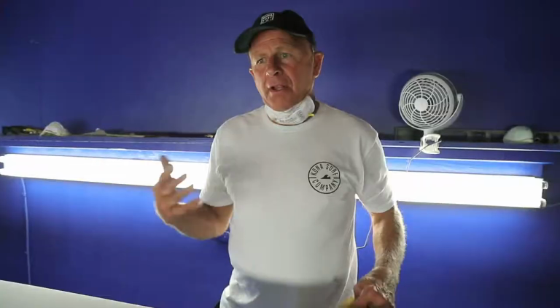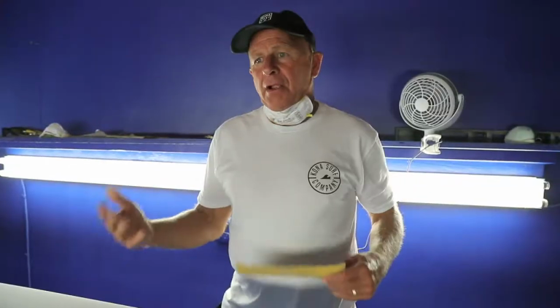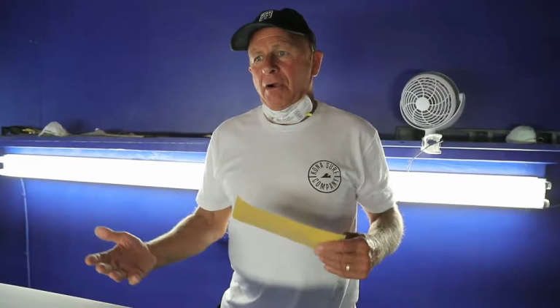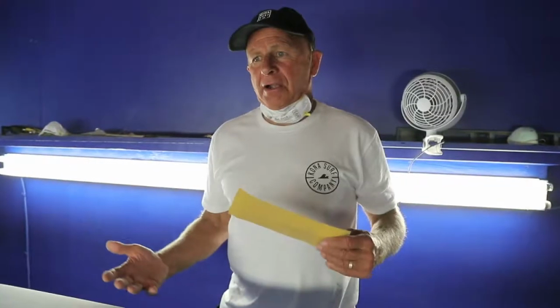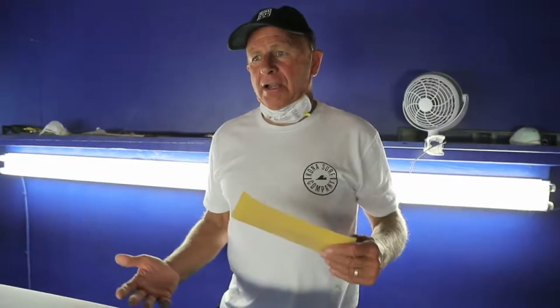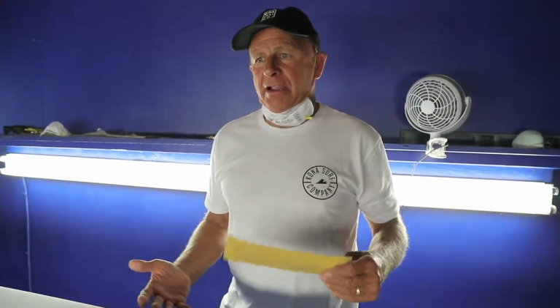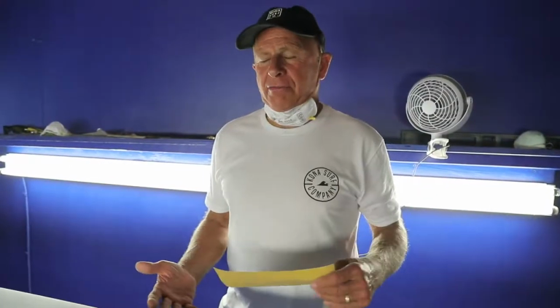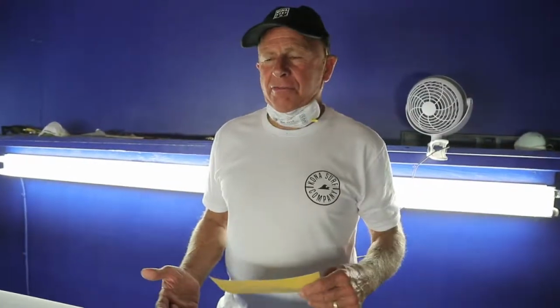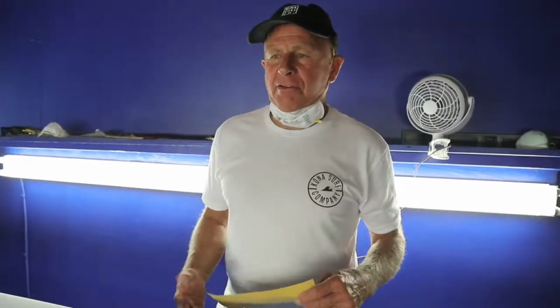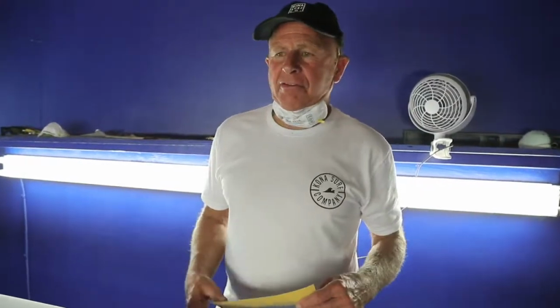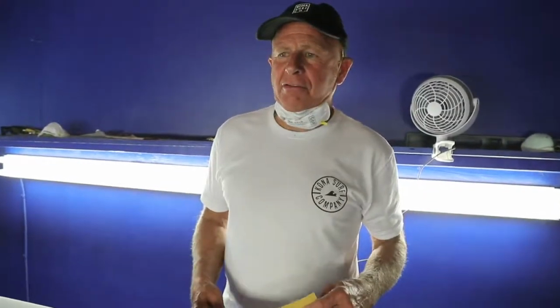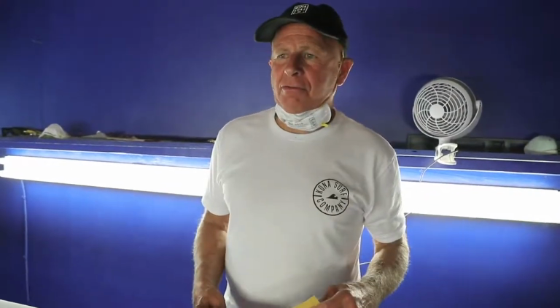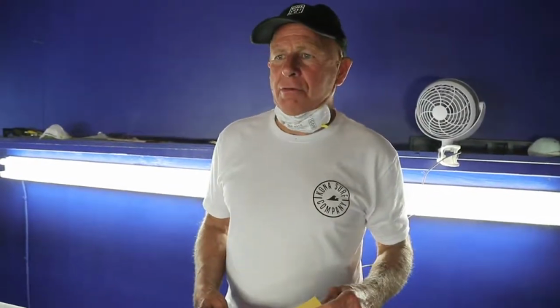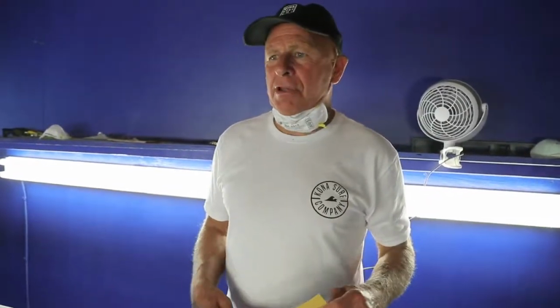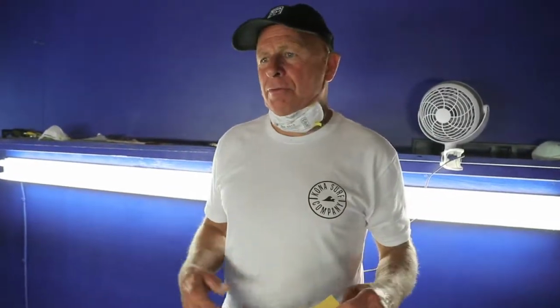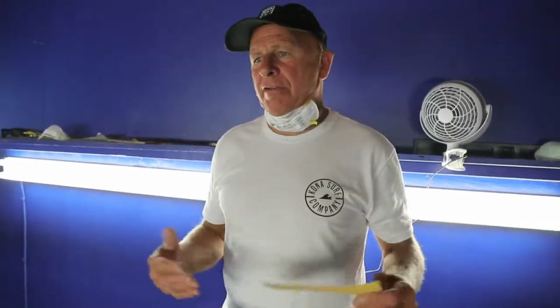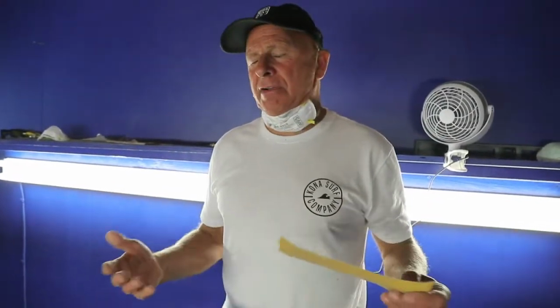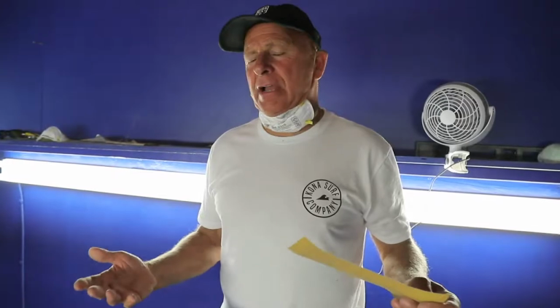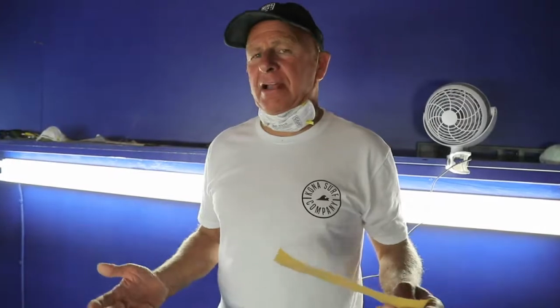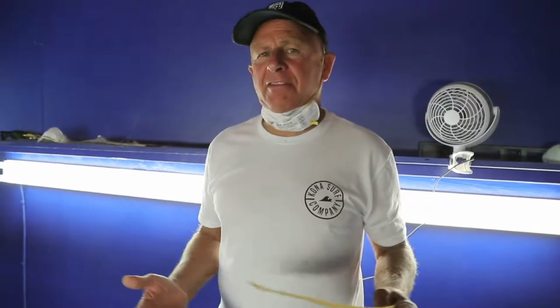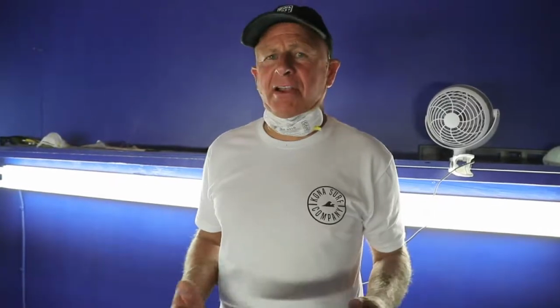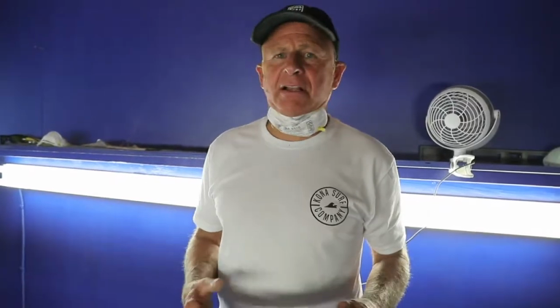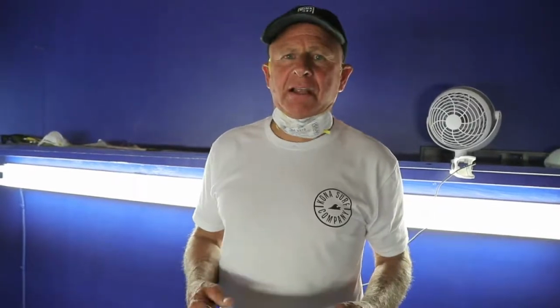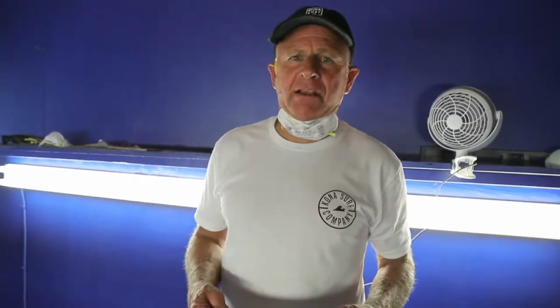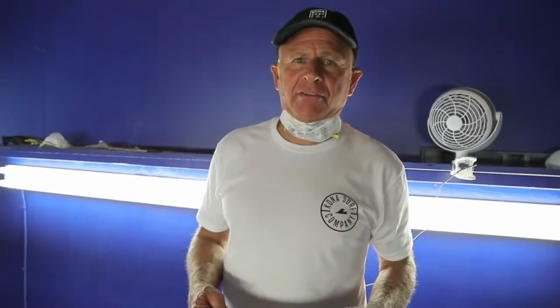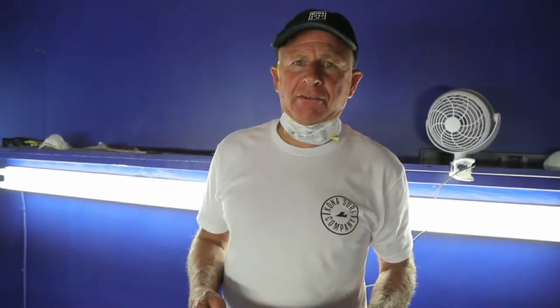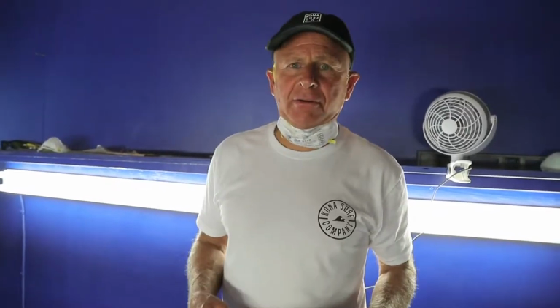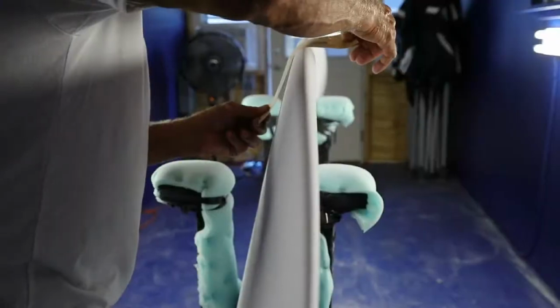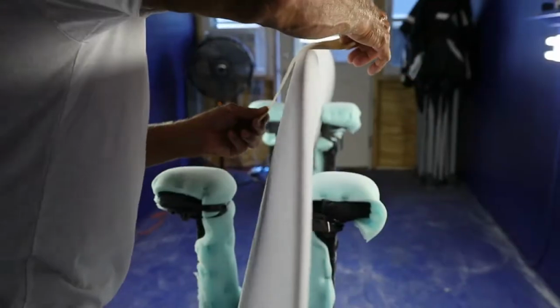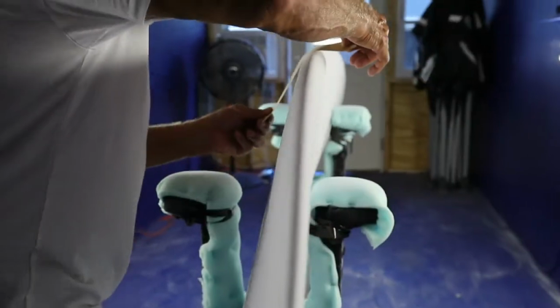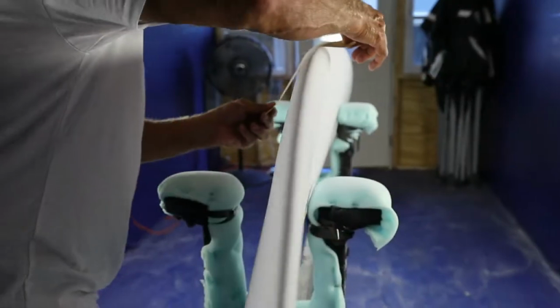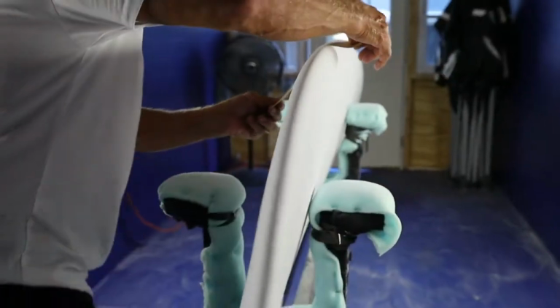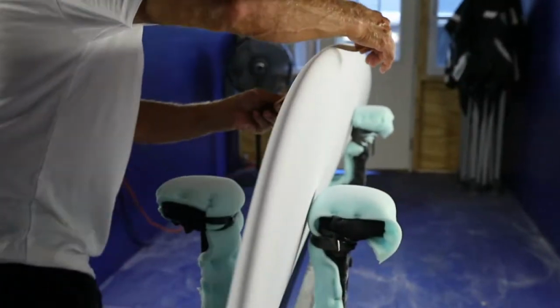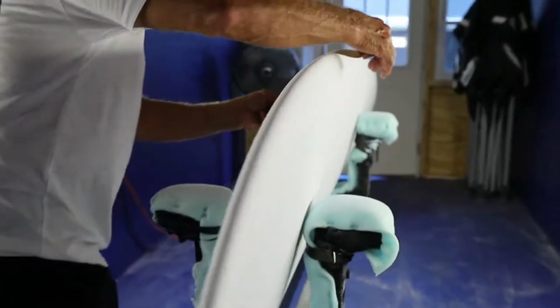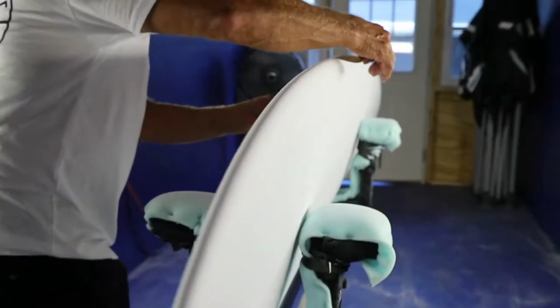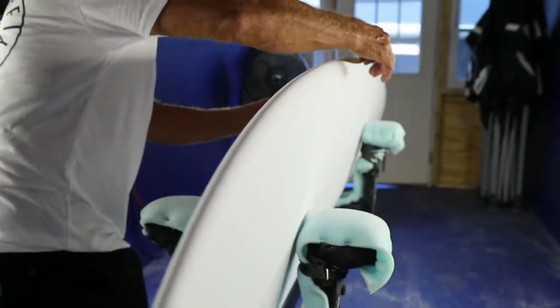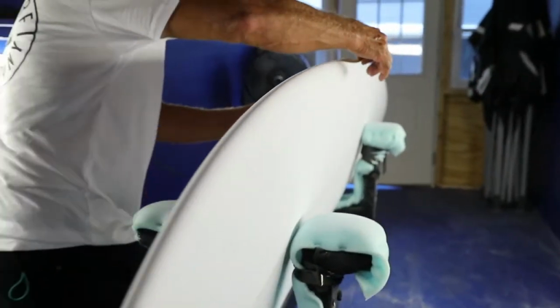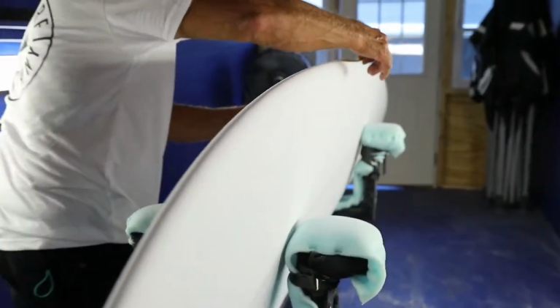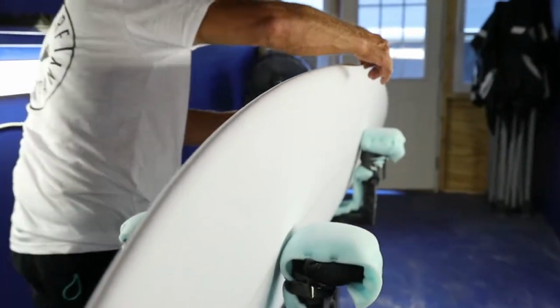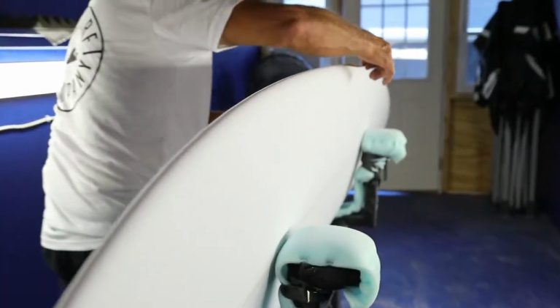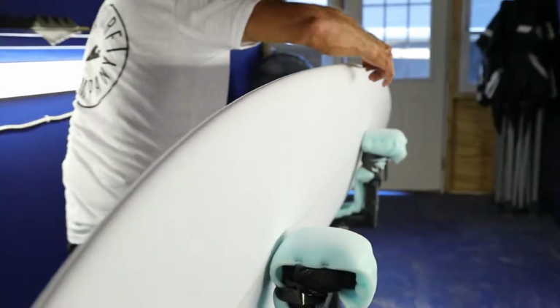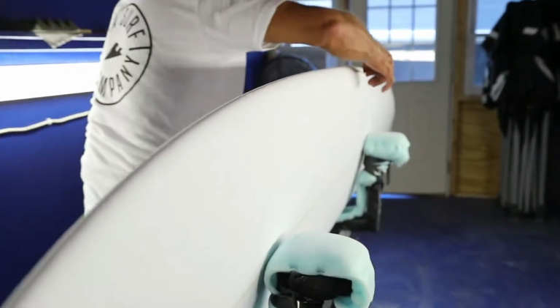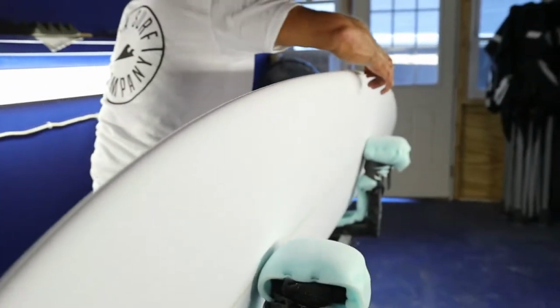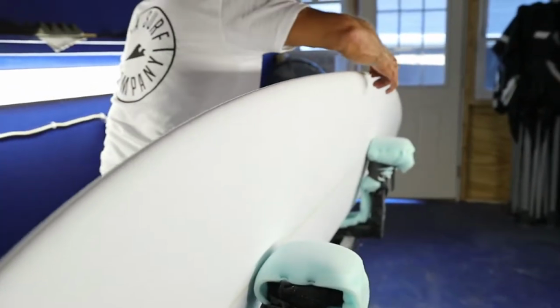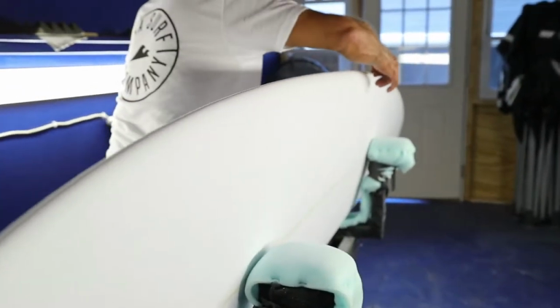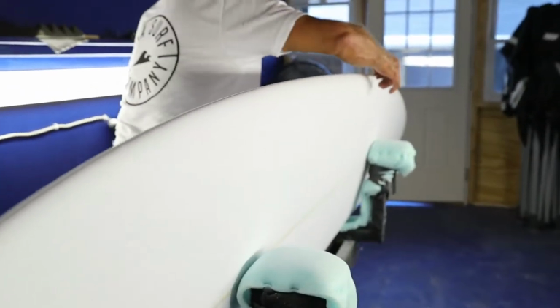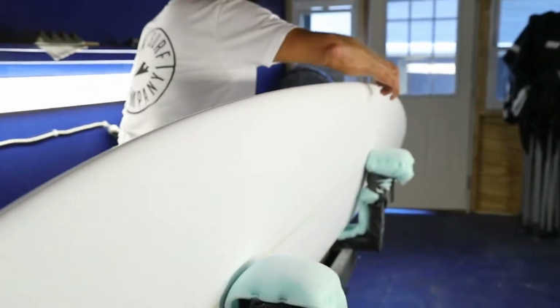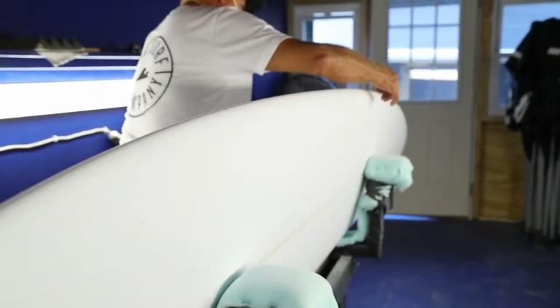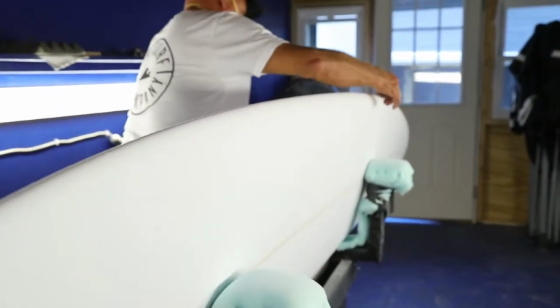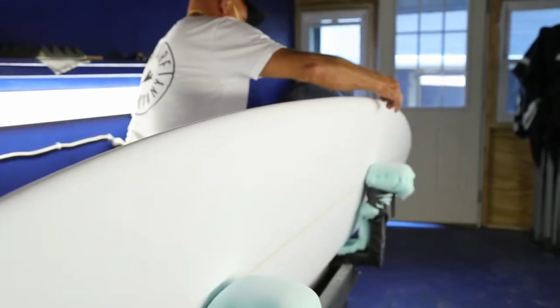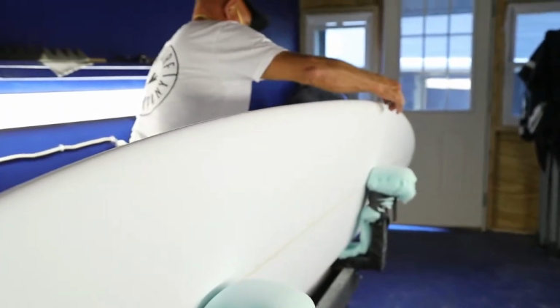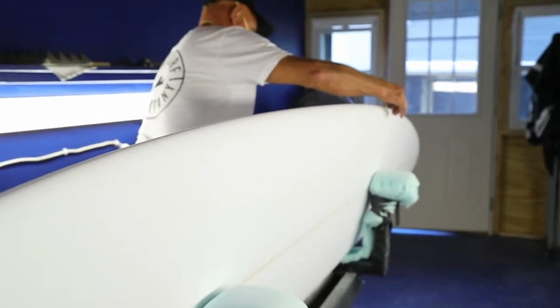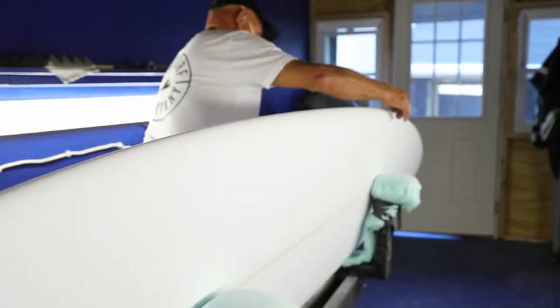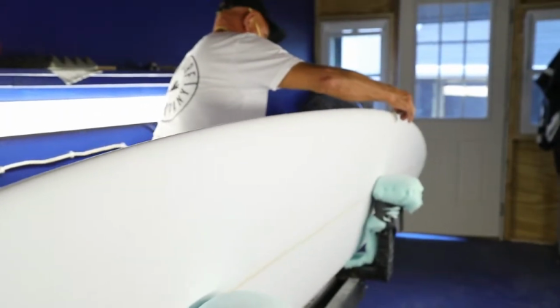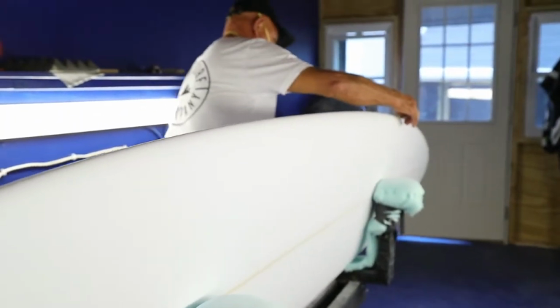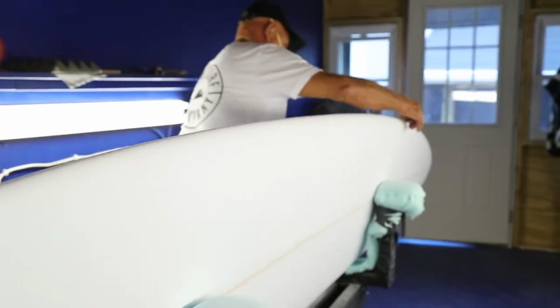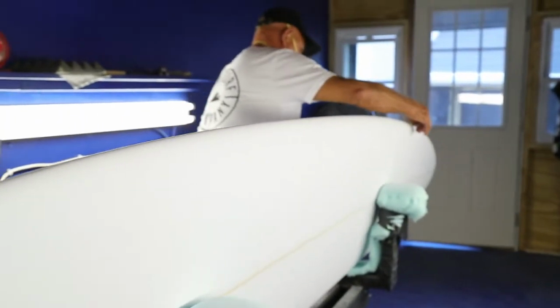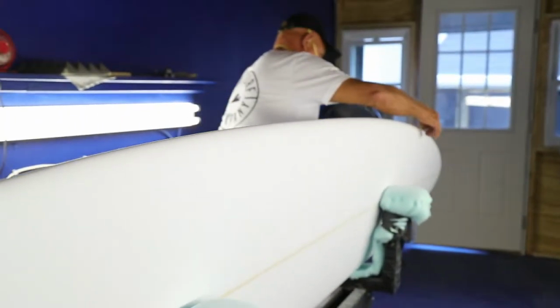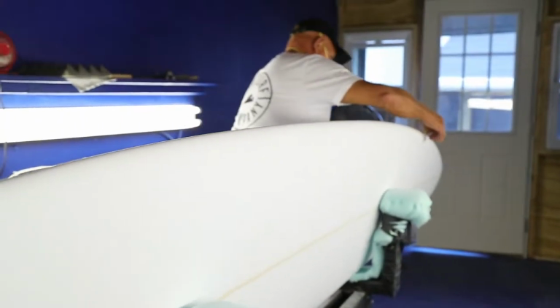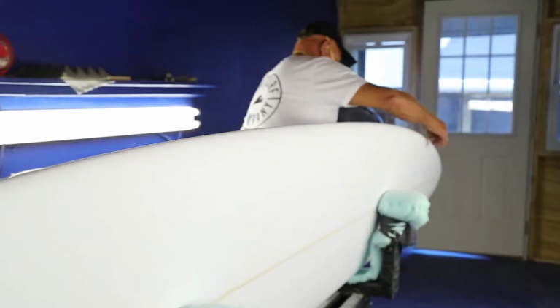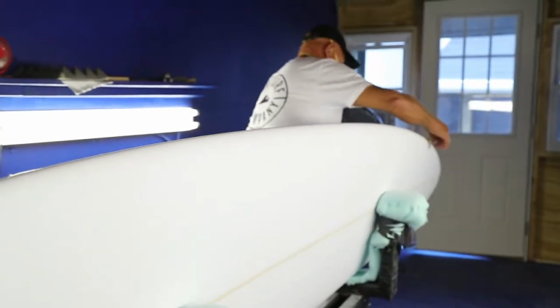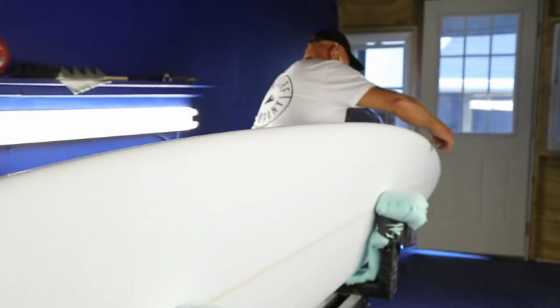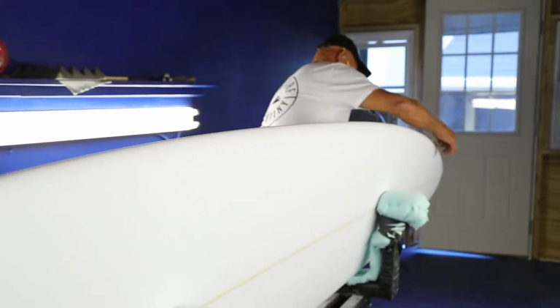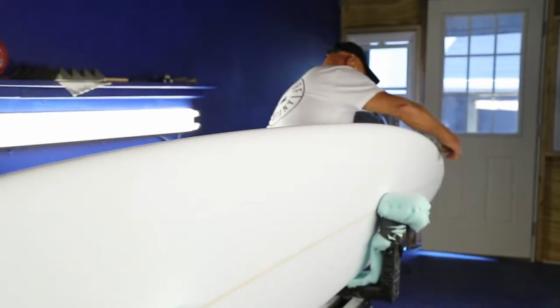Our glasser situation — we have an outside glasser. He does excellent work and he will start glassing boards next week.